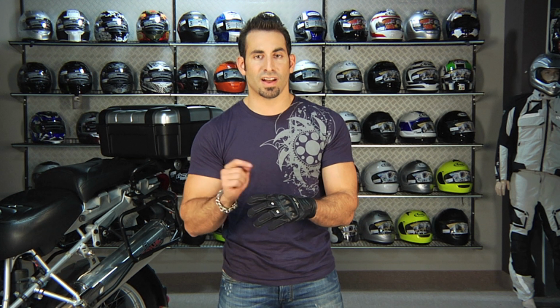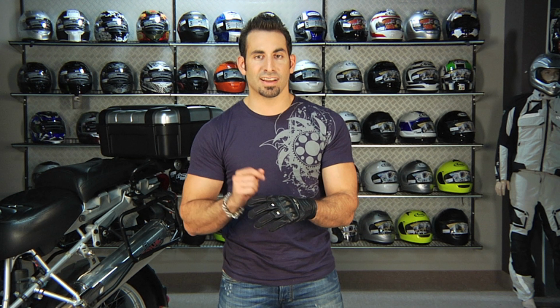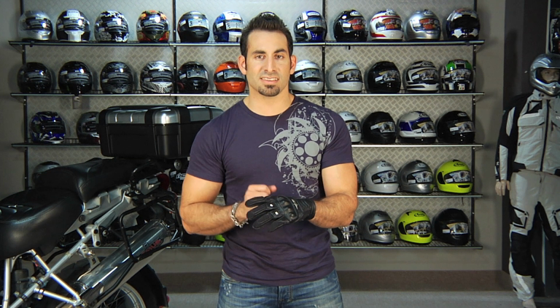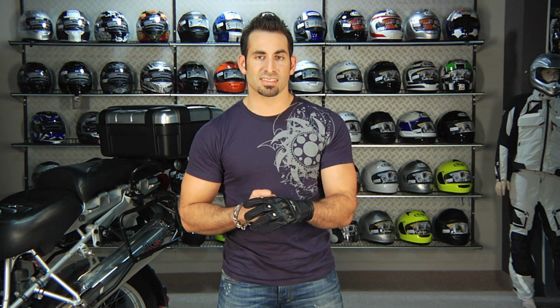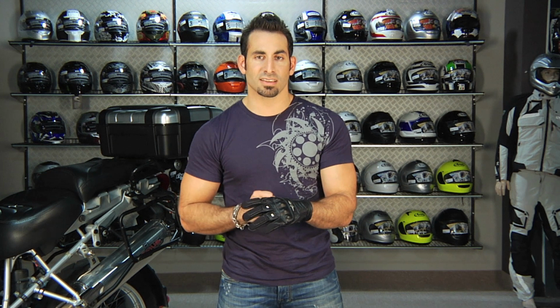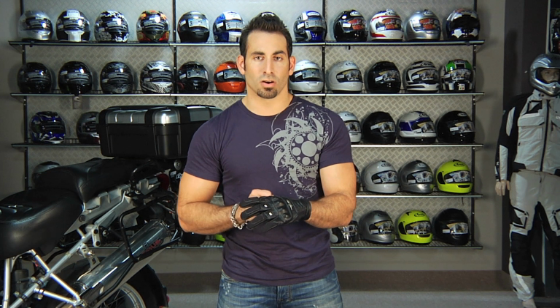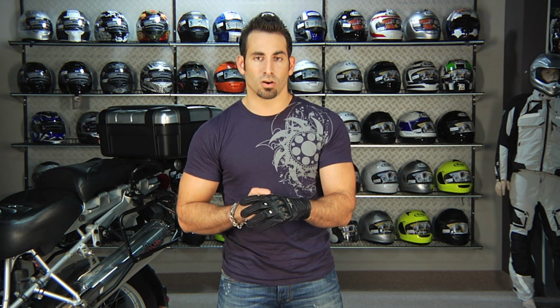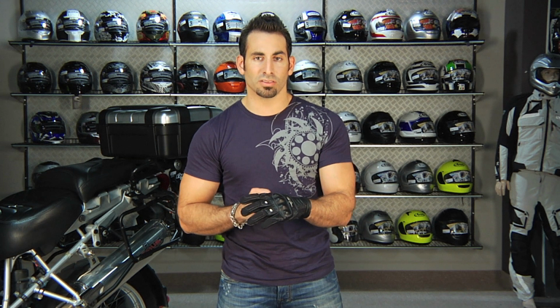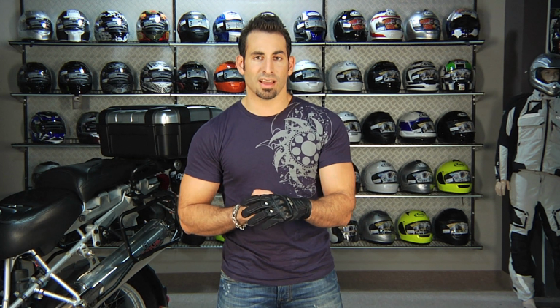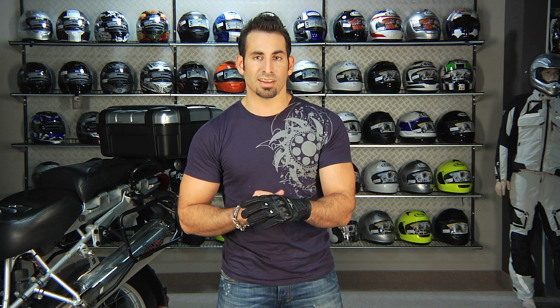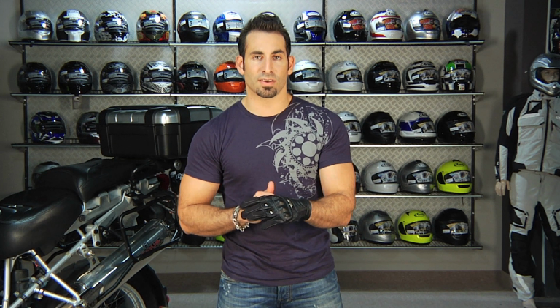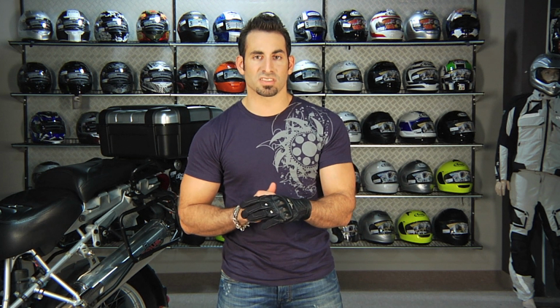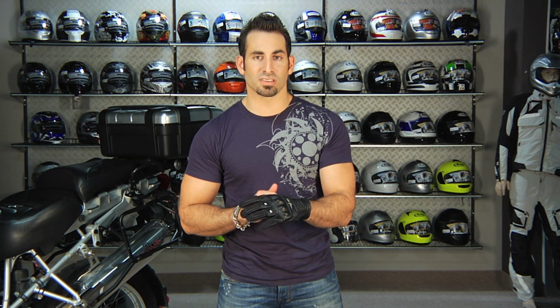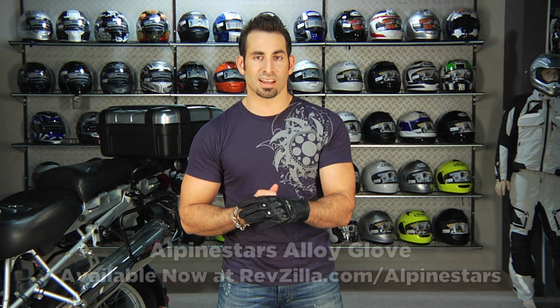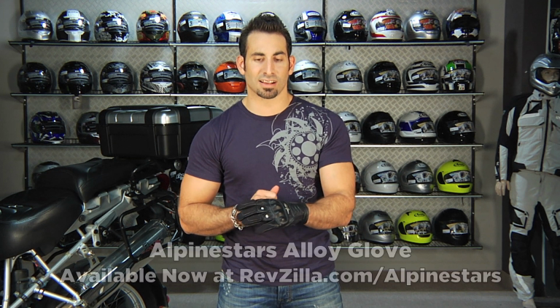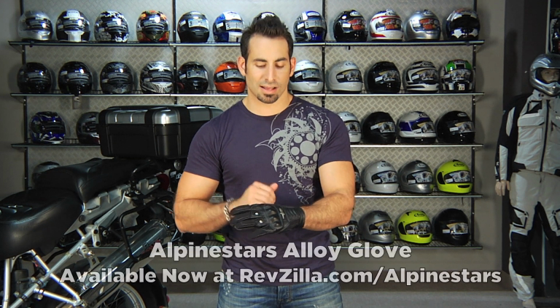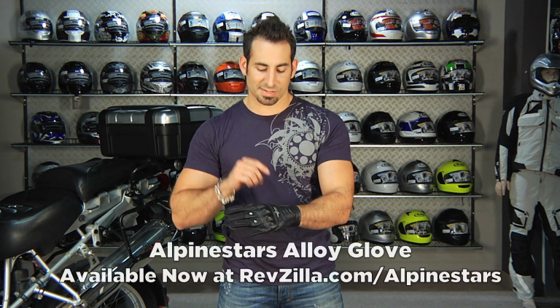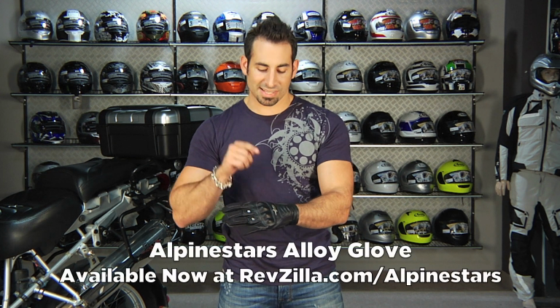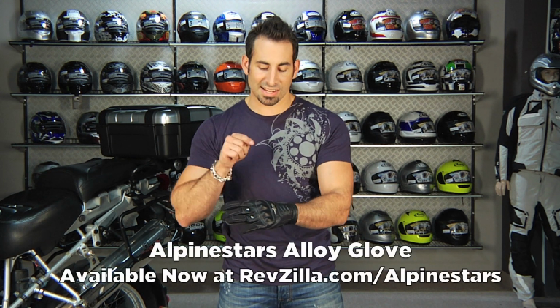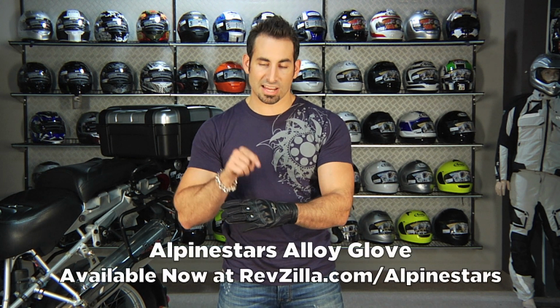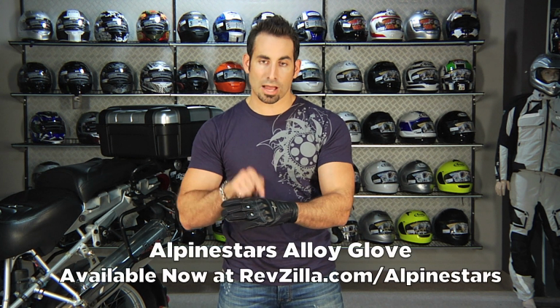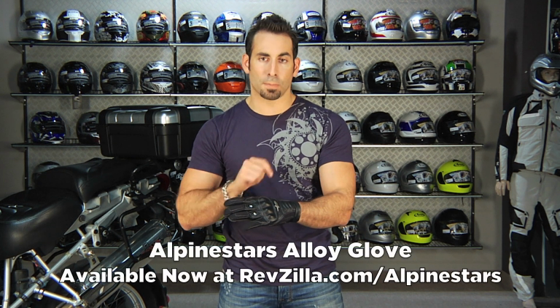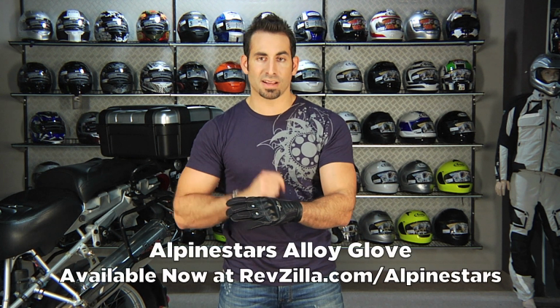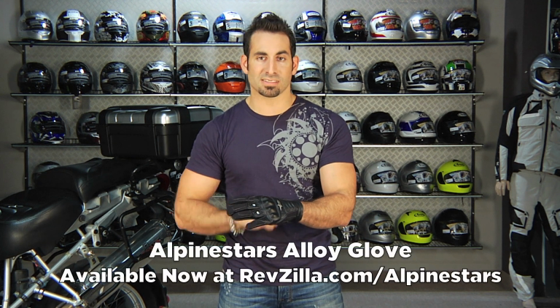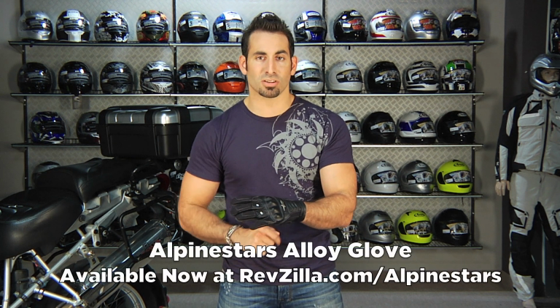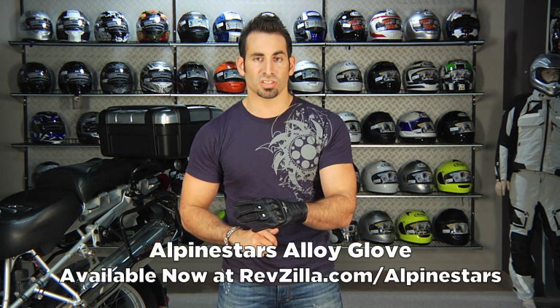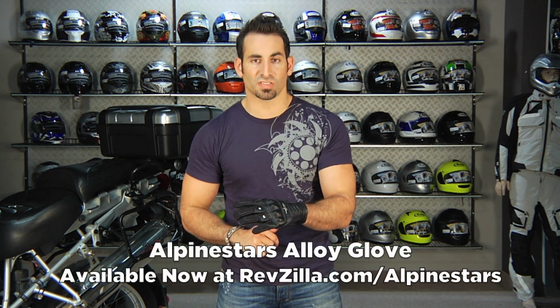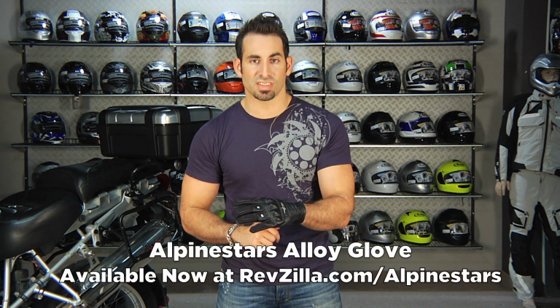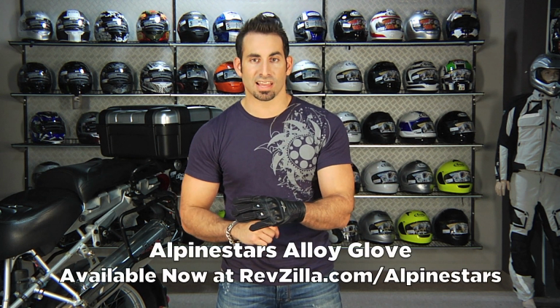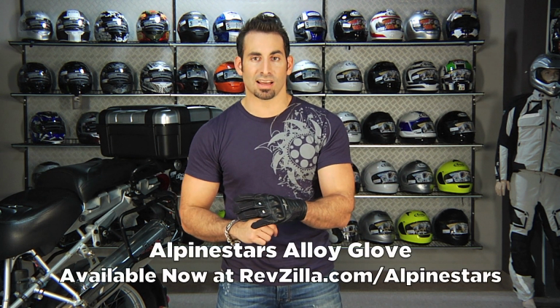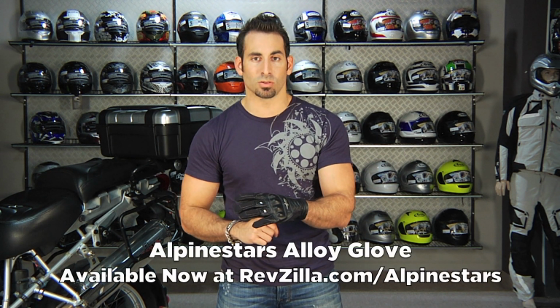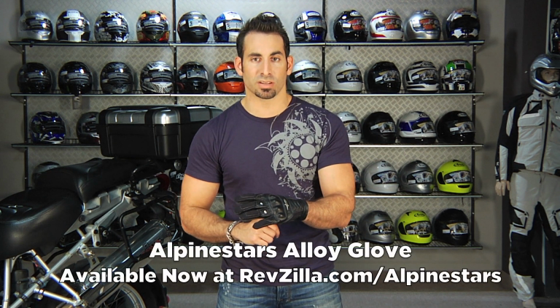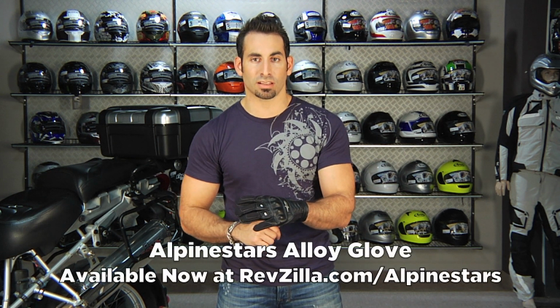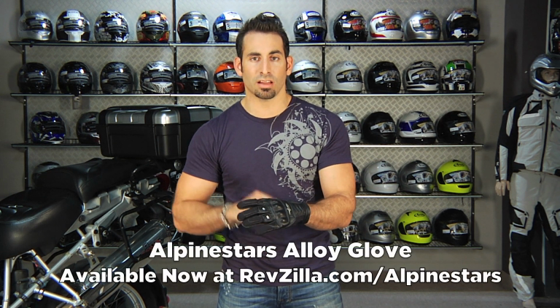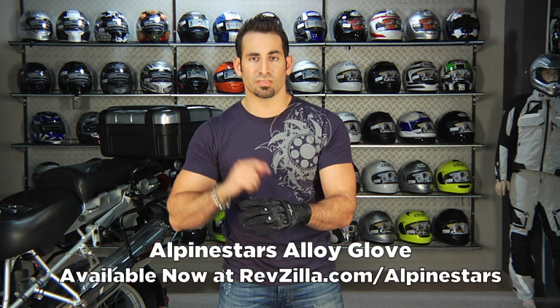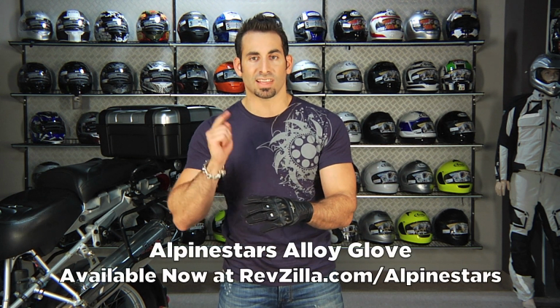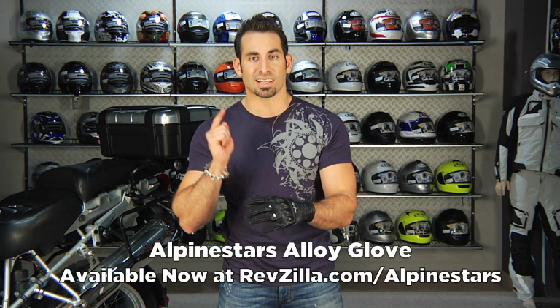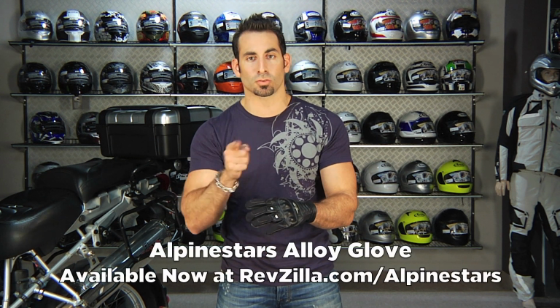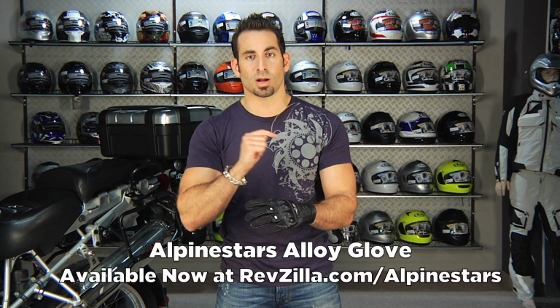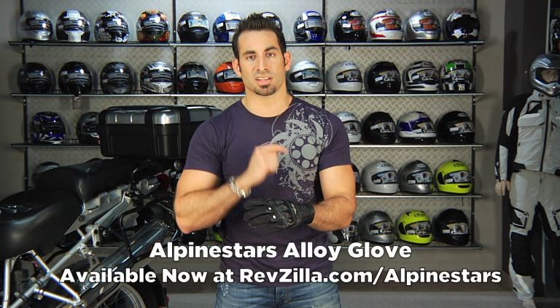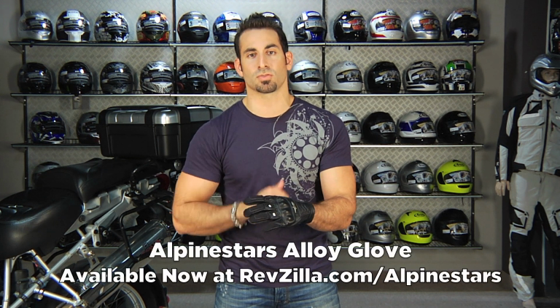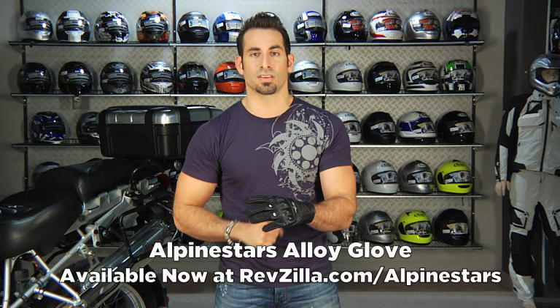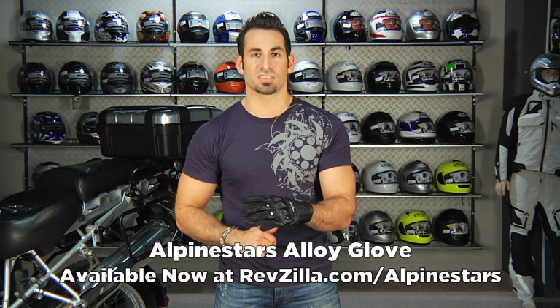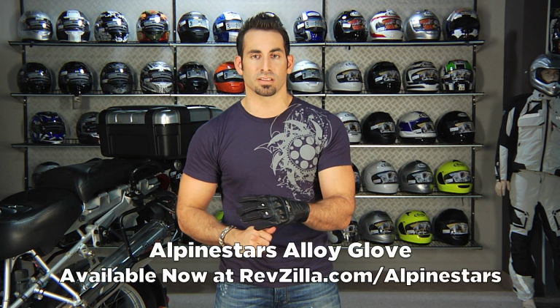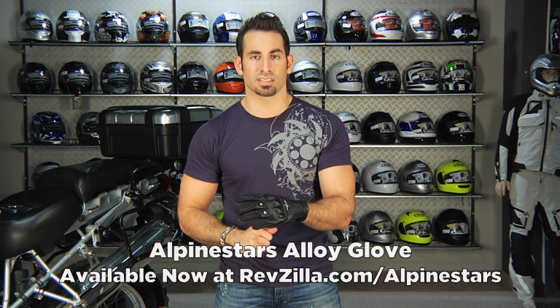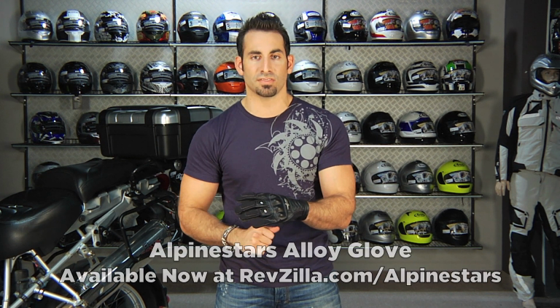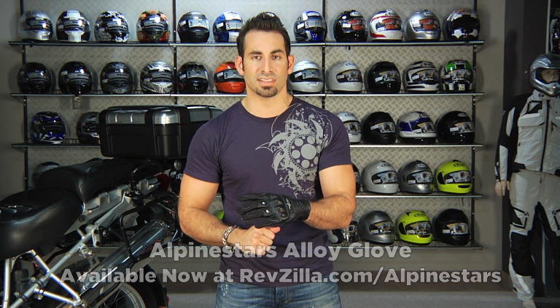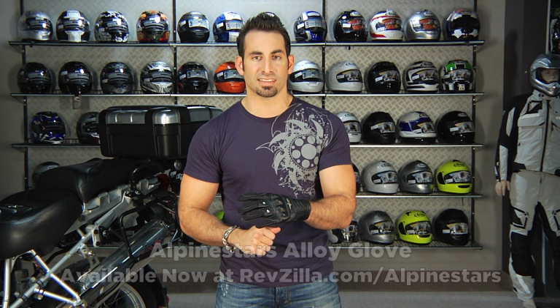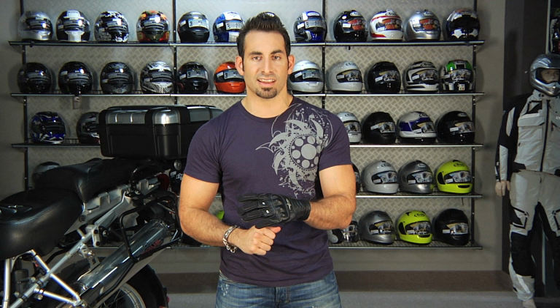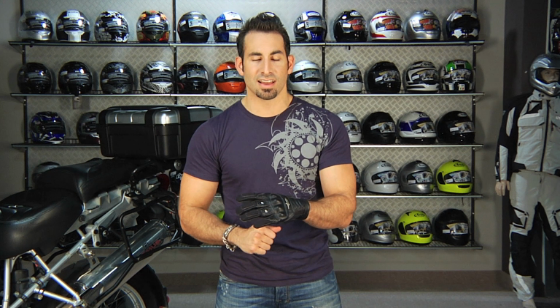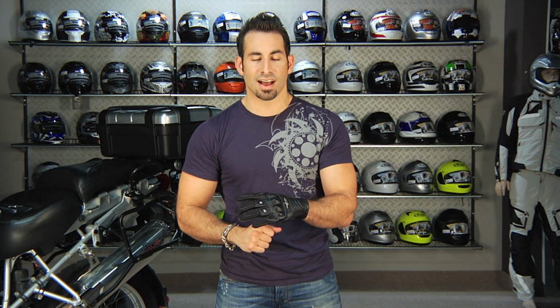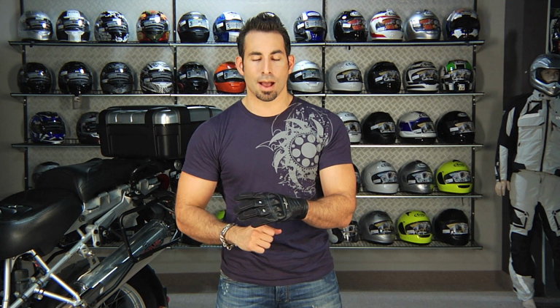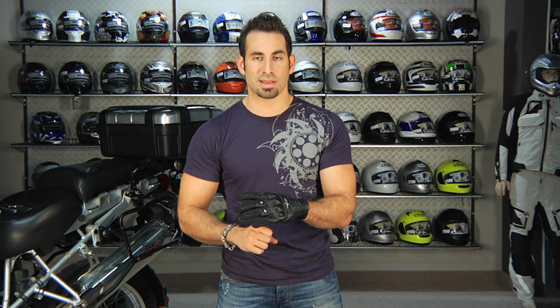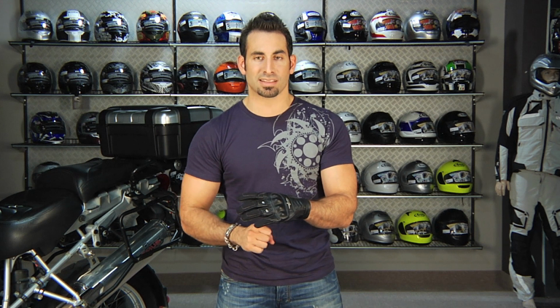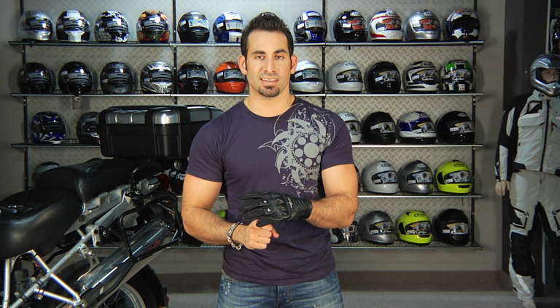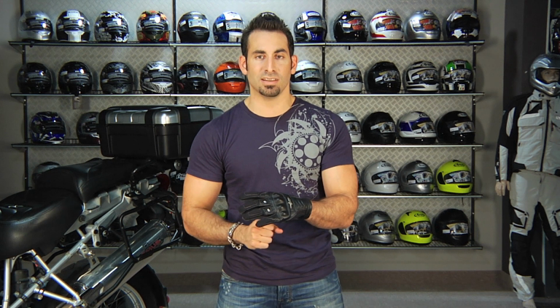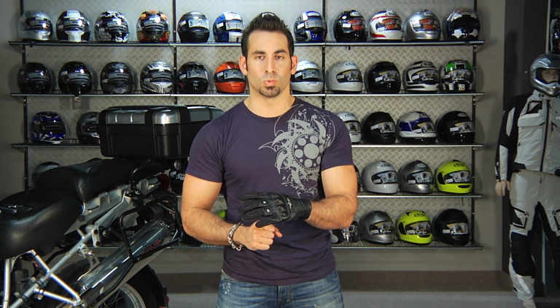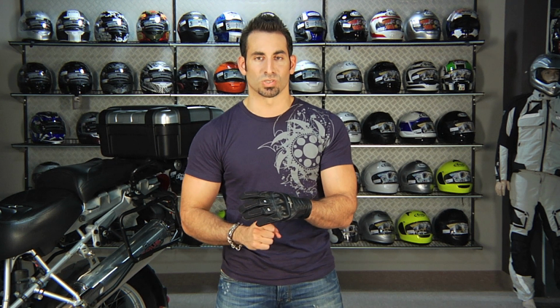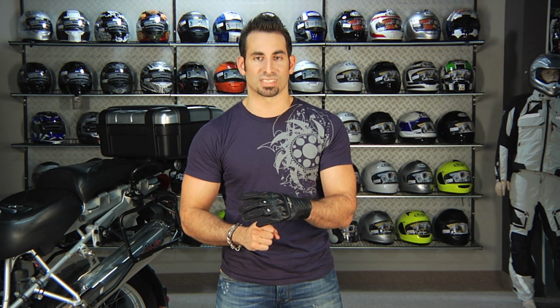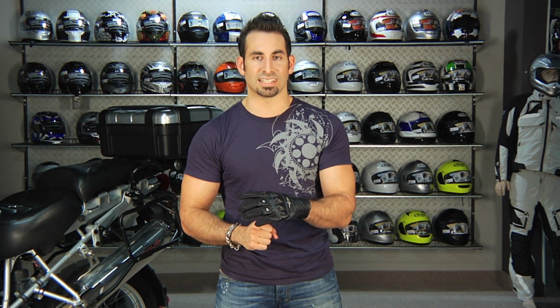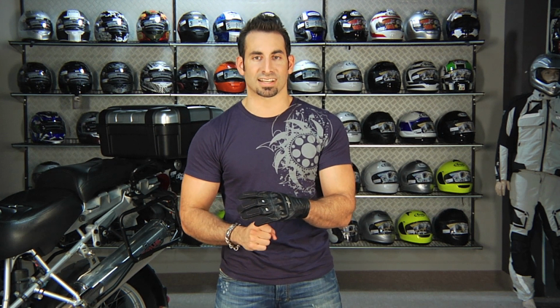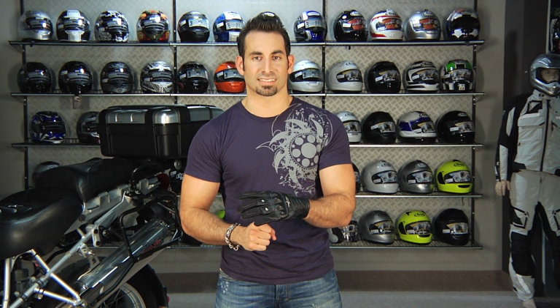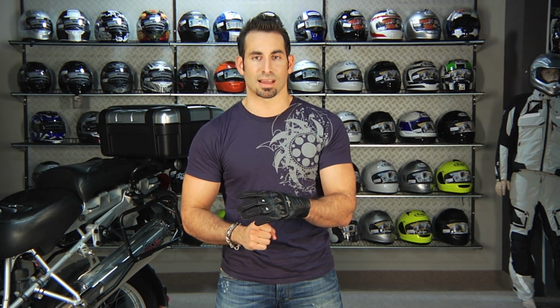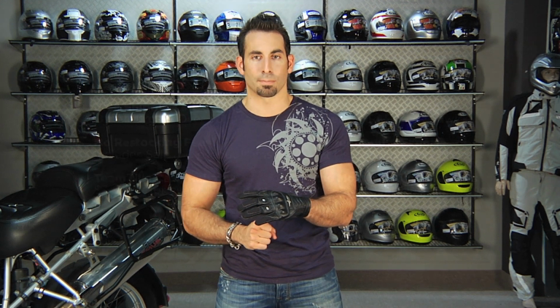Find us online at RevZilla.com/Alpinestars for the Alloy glove. Thanks for watching RevZilla TV today. I'm Anthony — we'll see you next time.